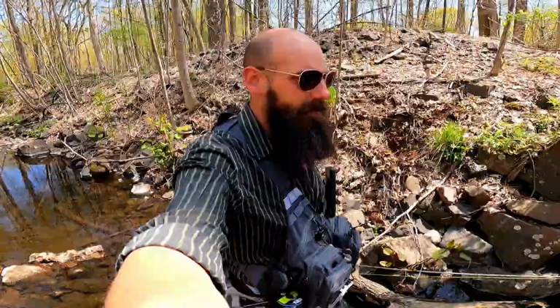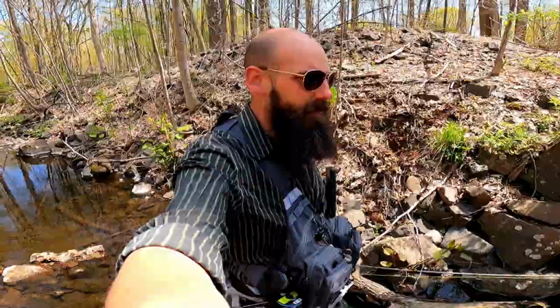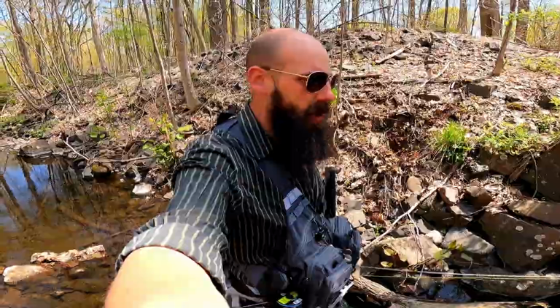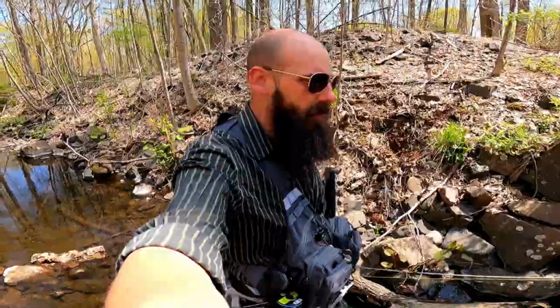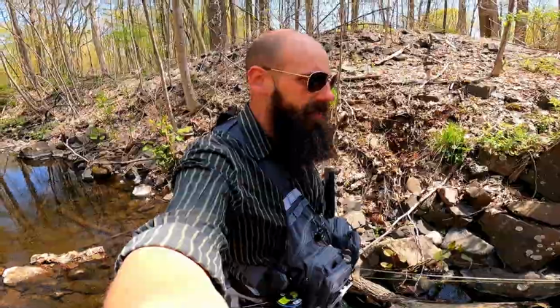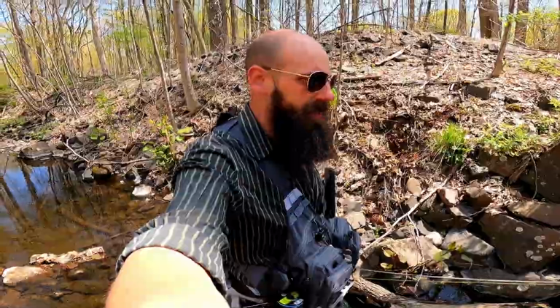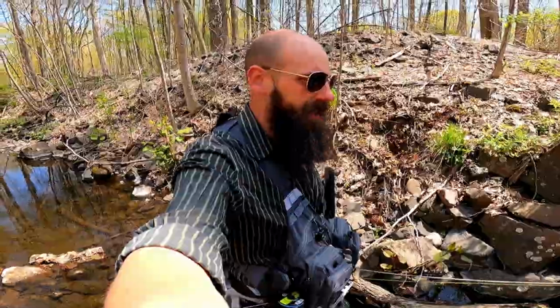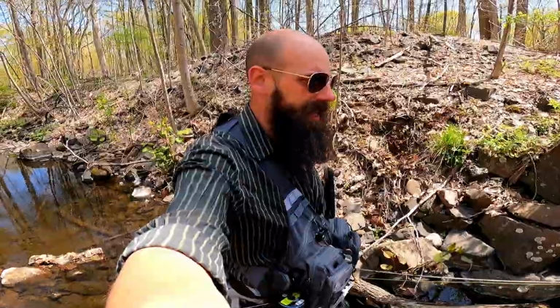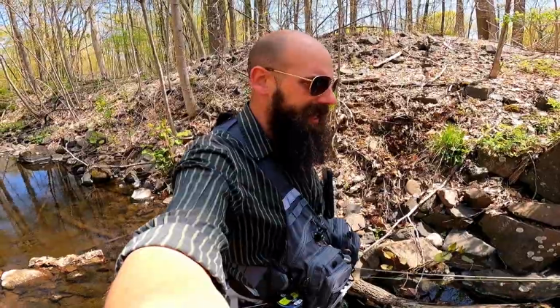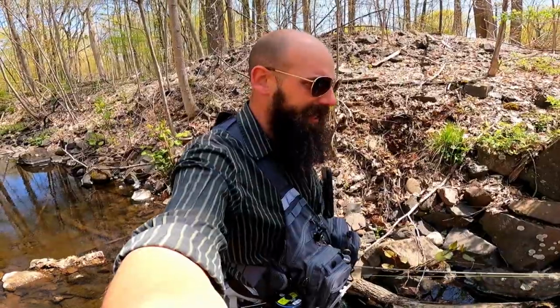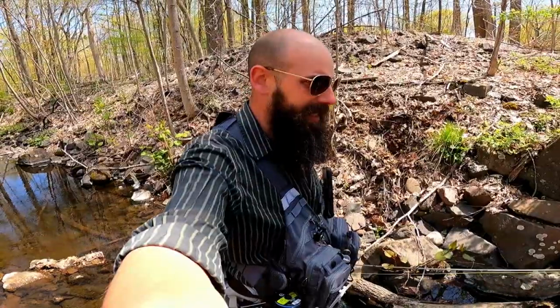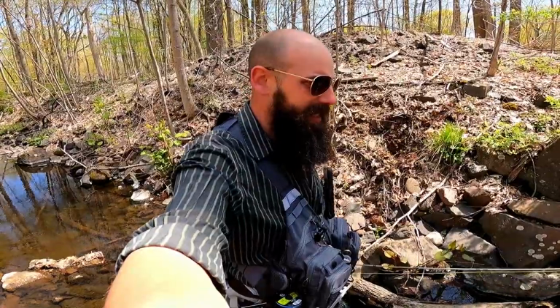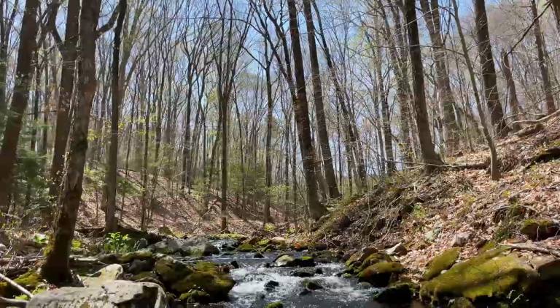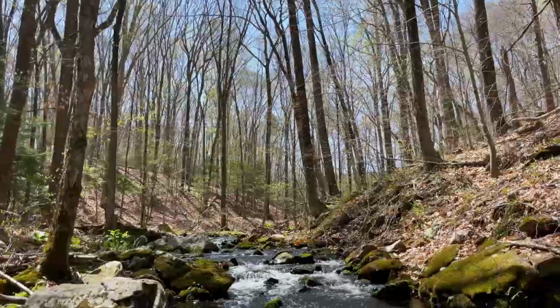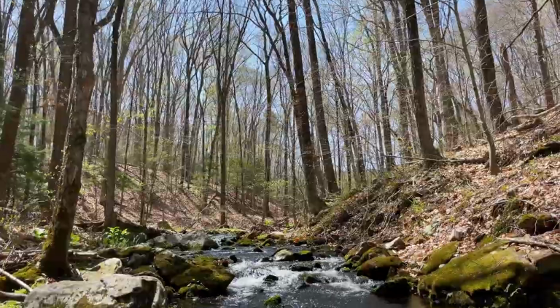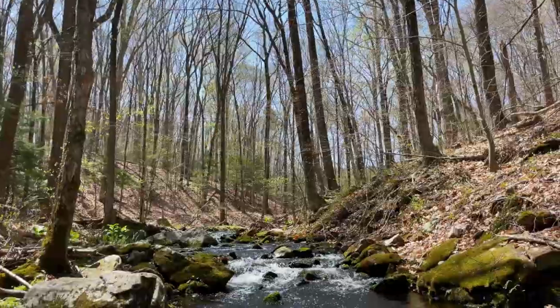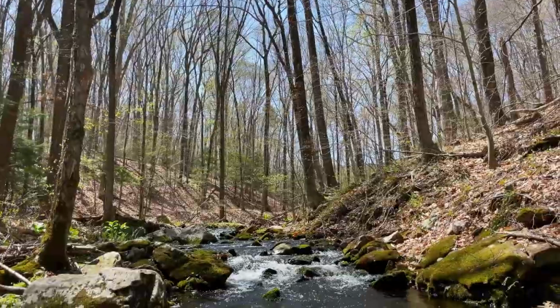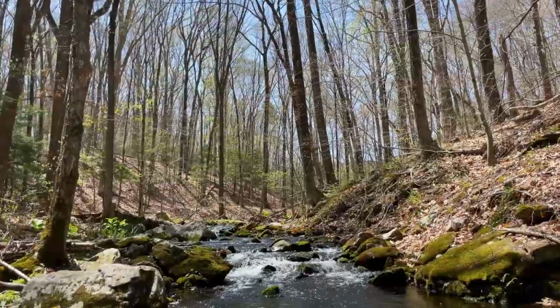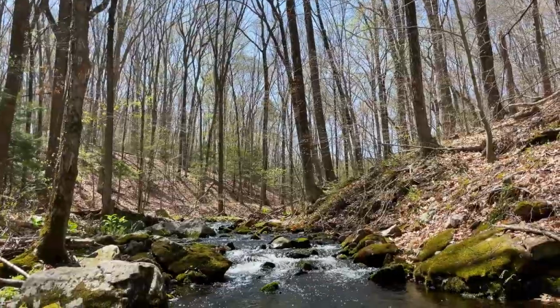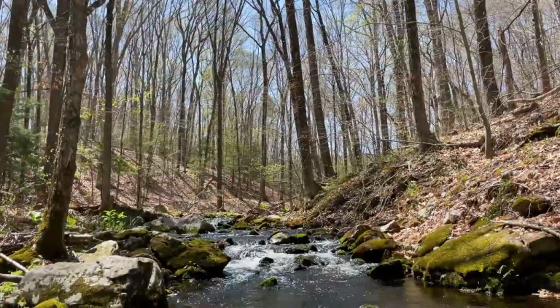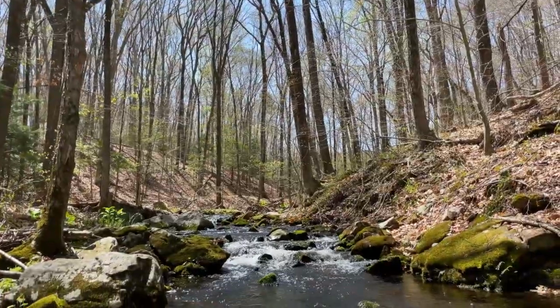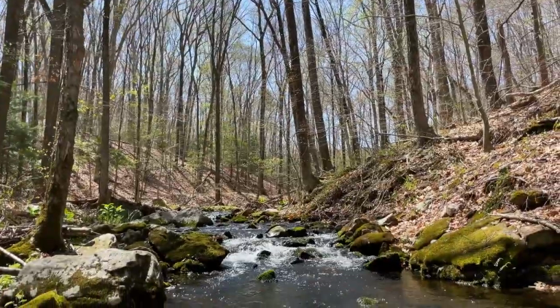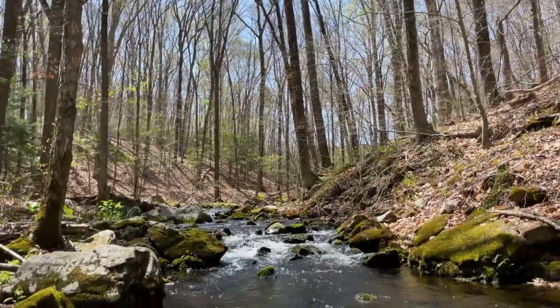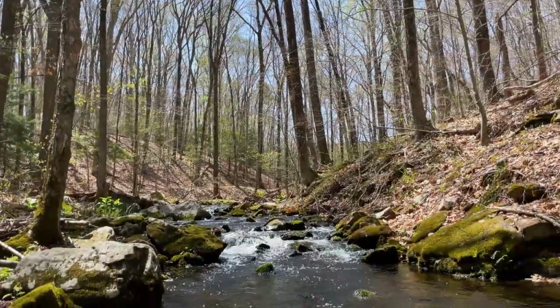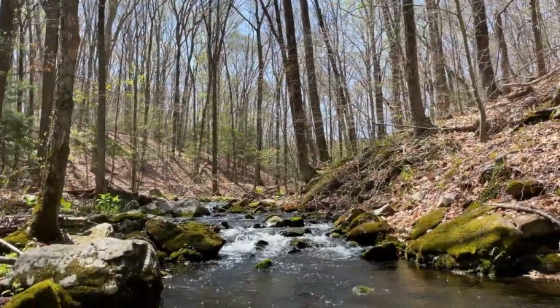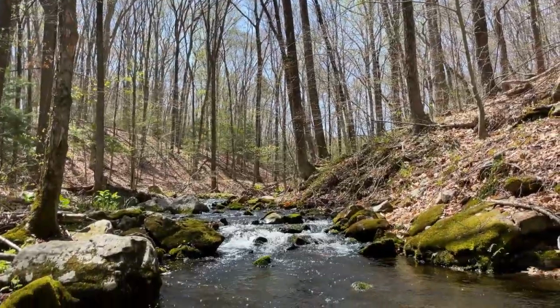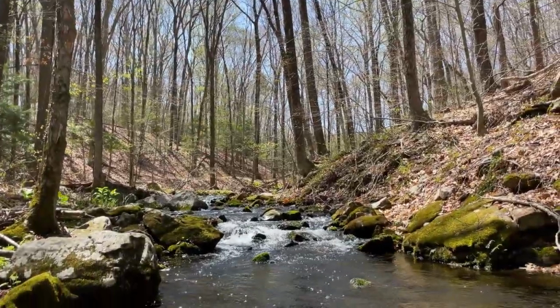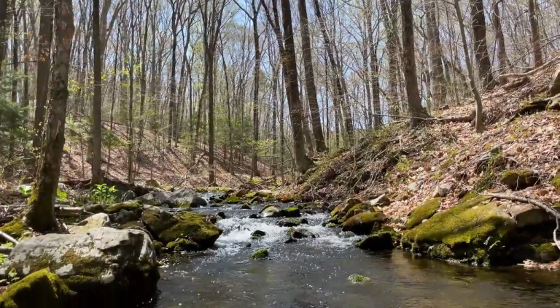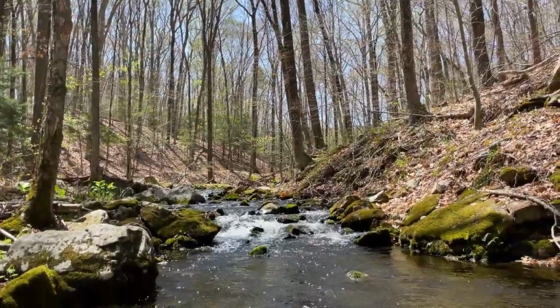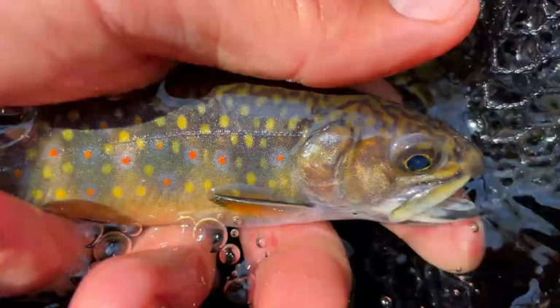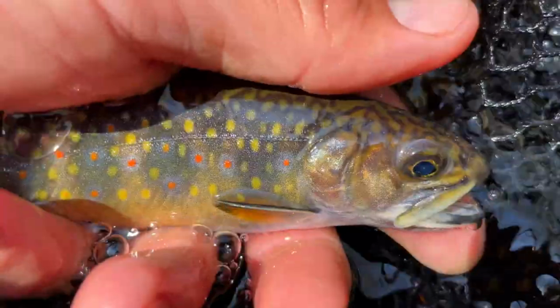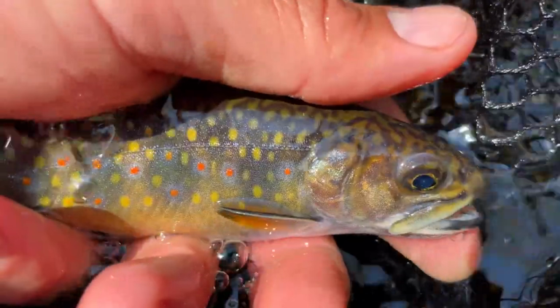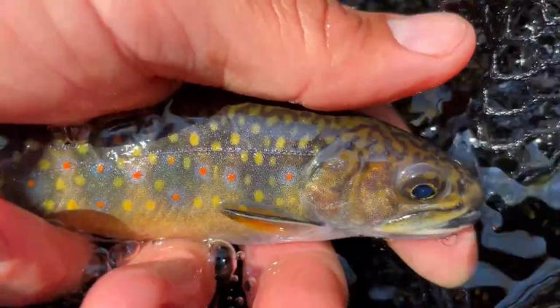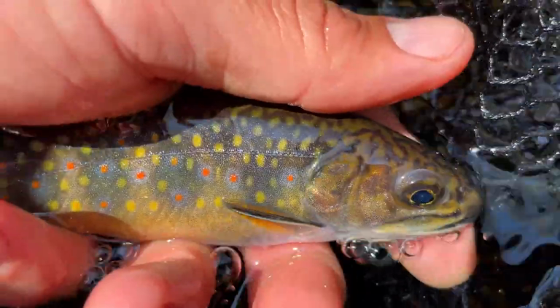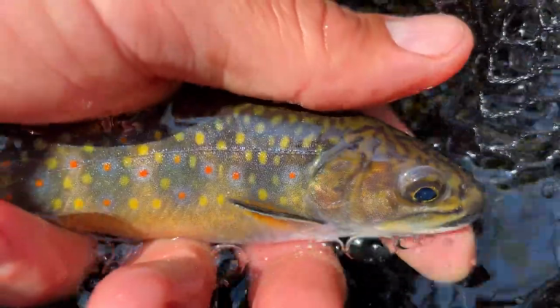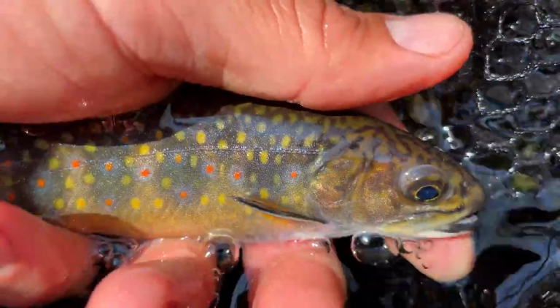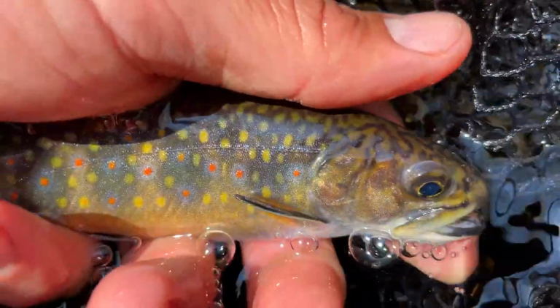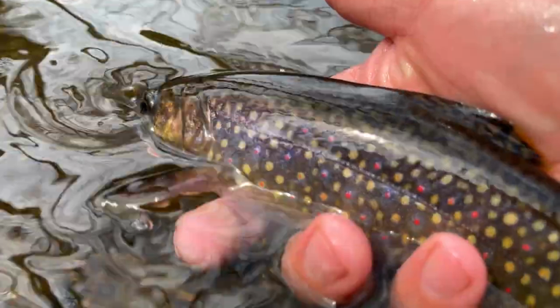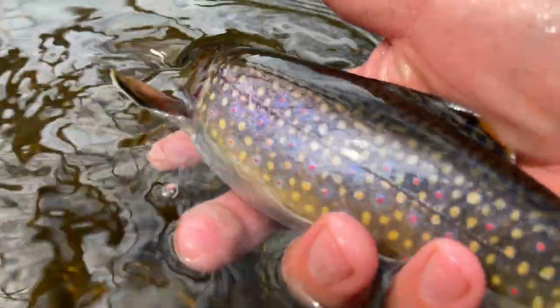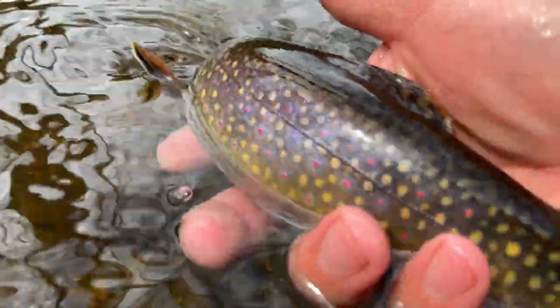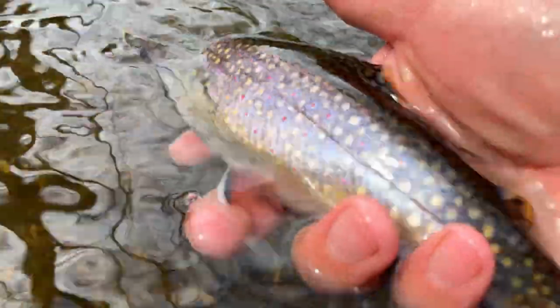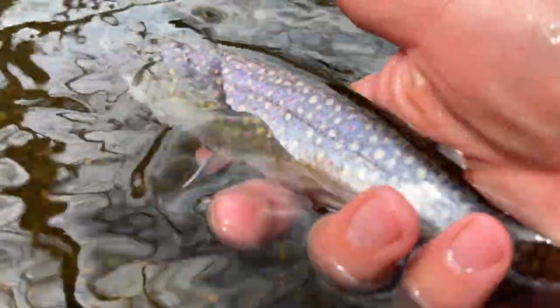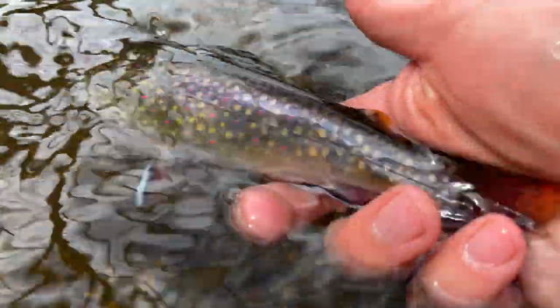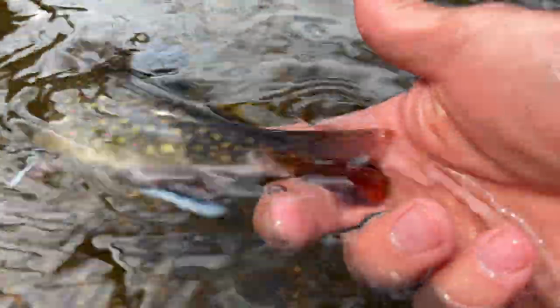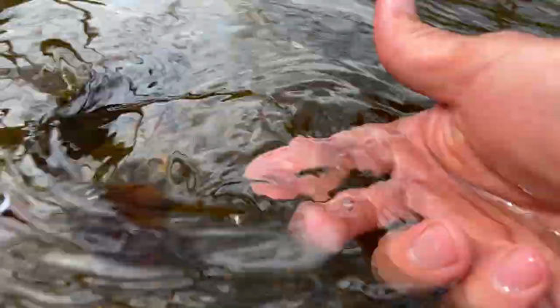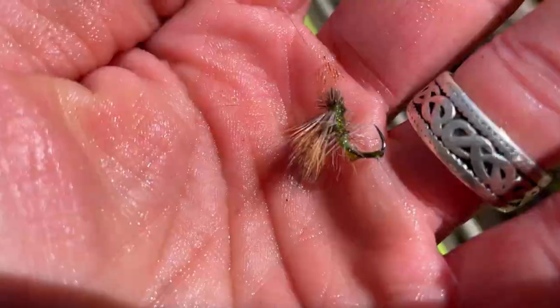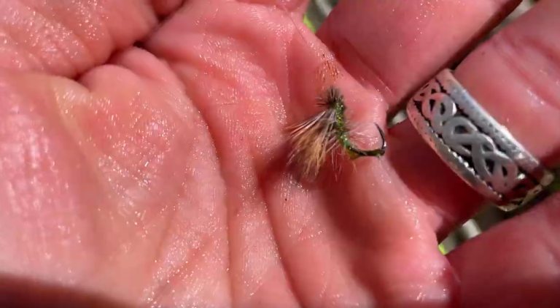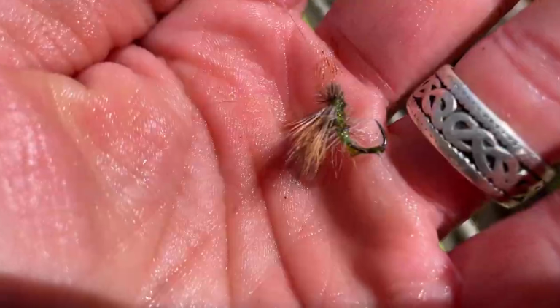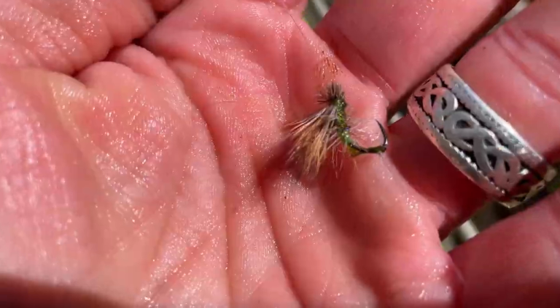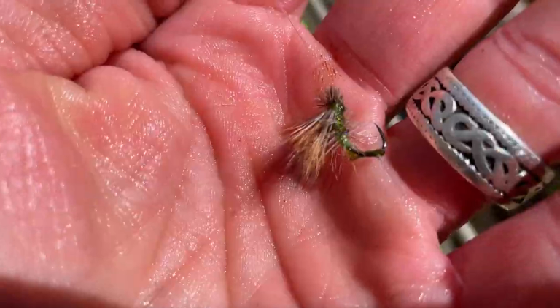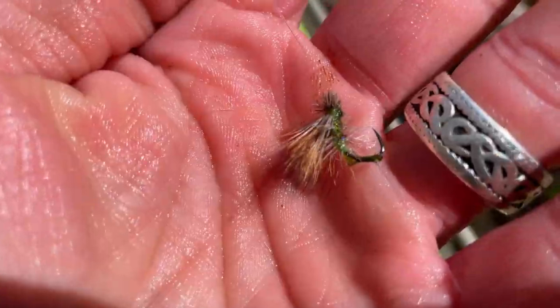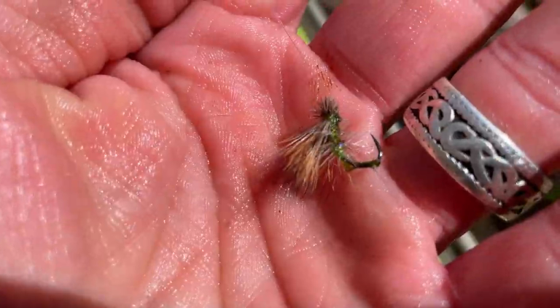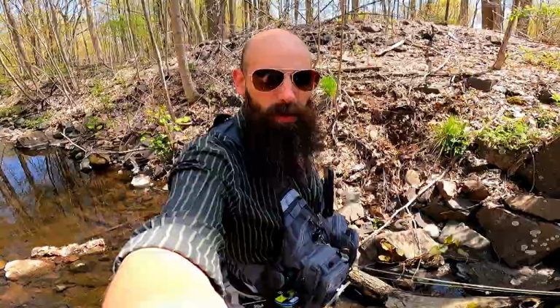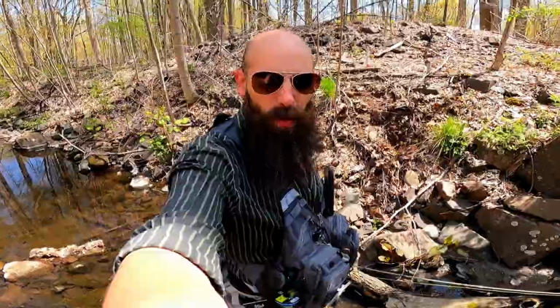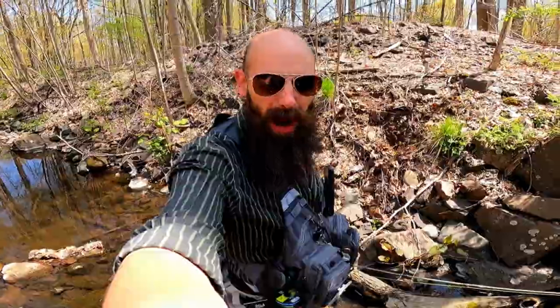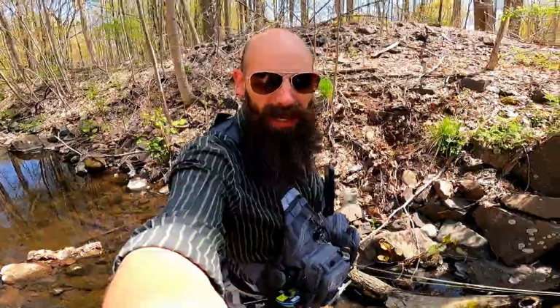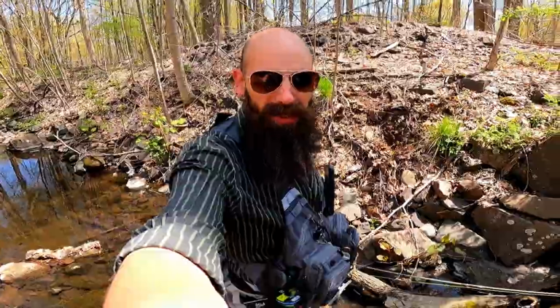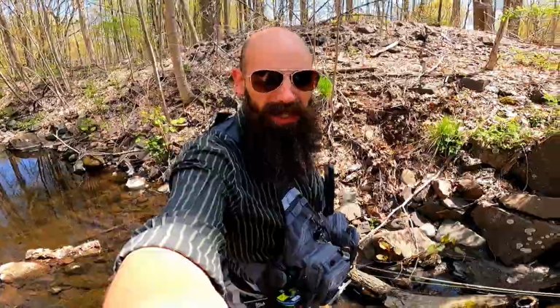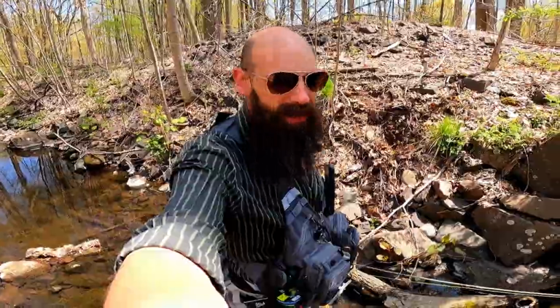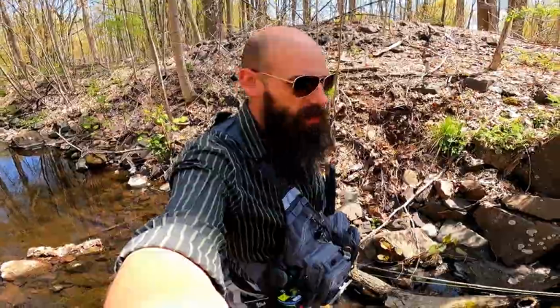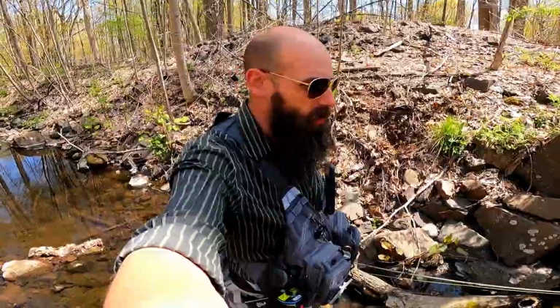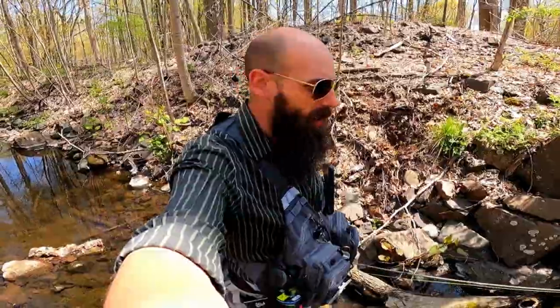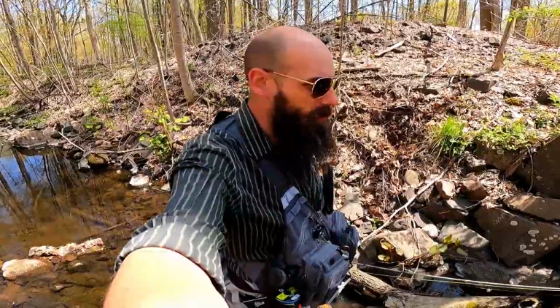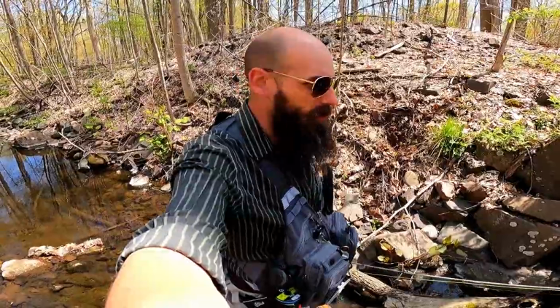I'm going to hit really small, unstocked, hole-in-the-wall little streams to target some wild trout.